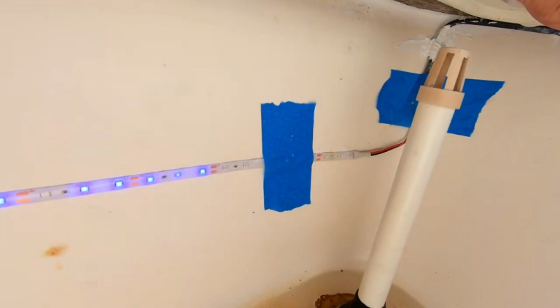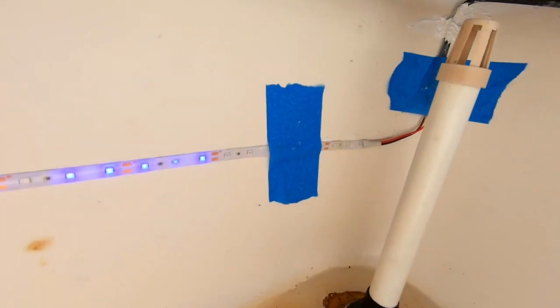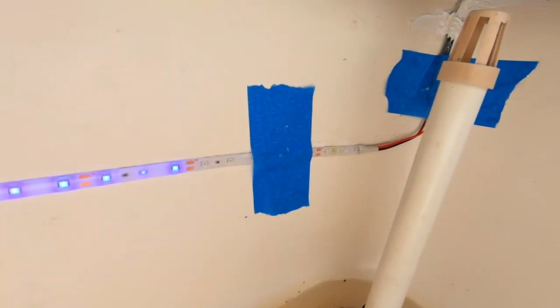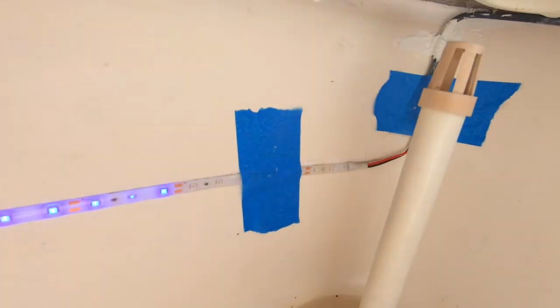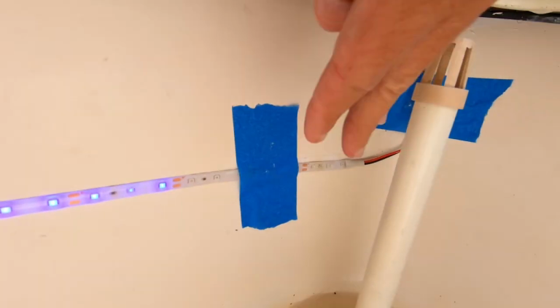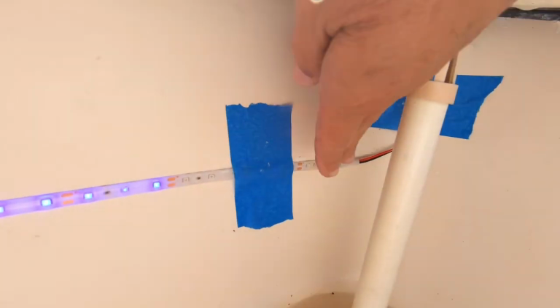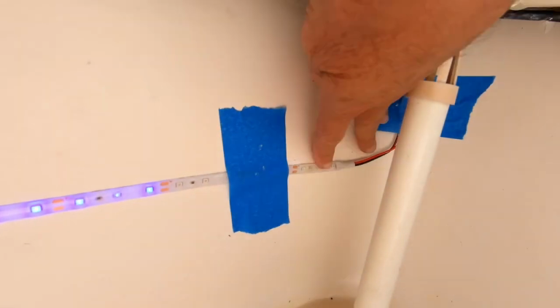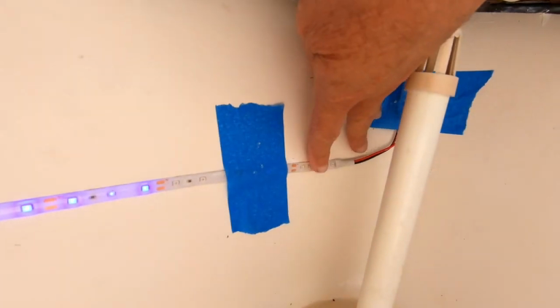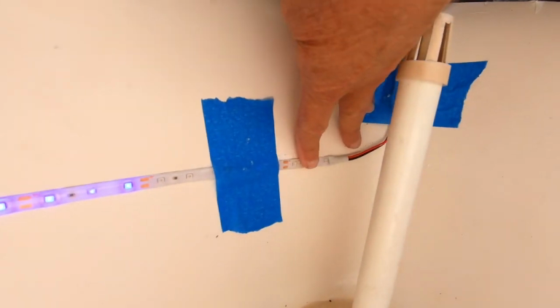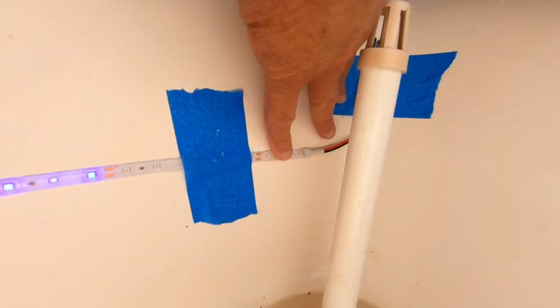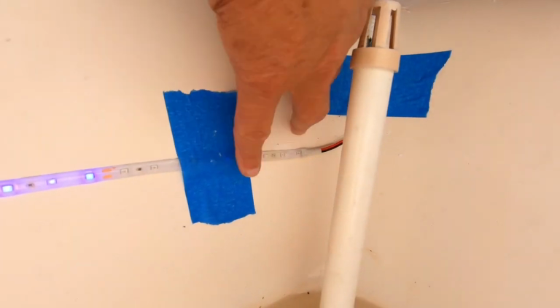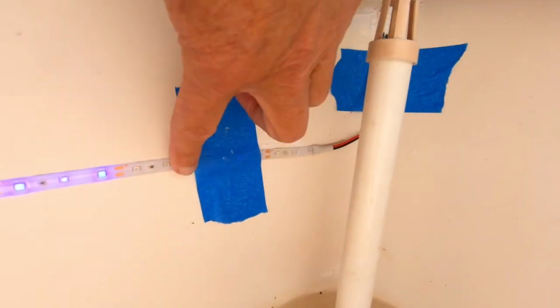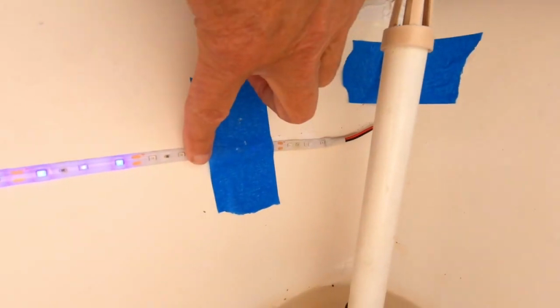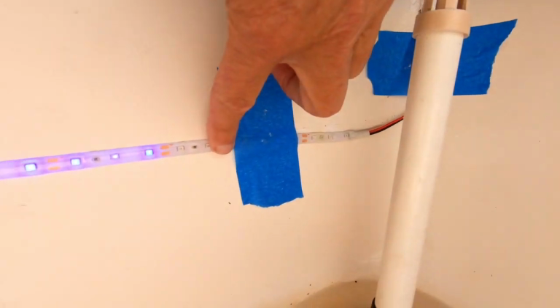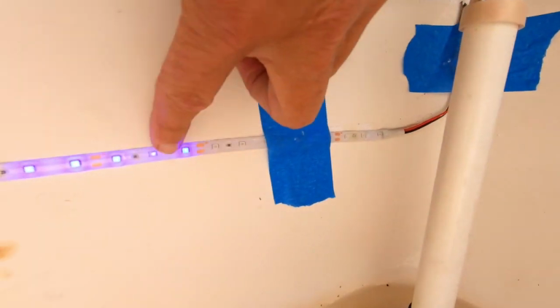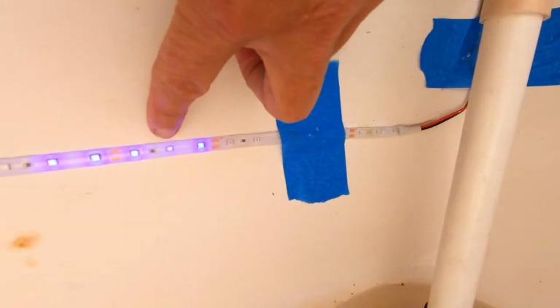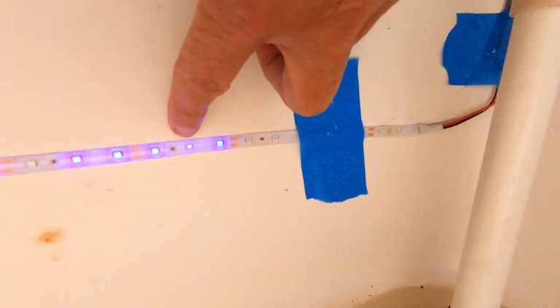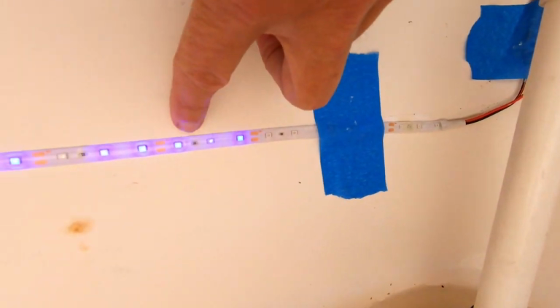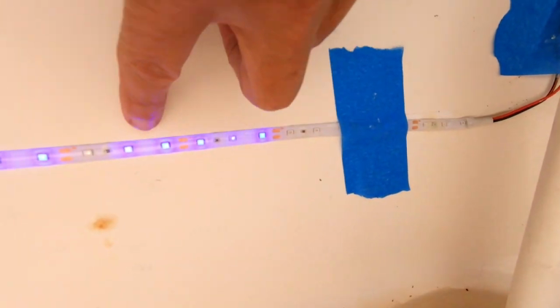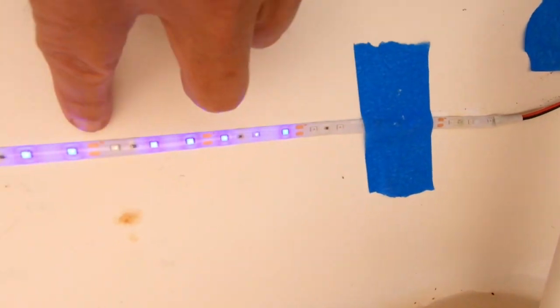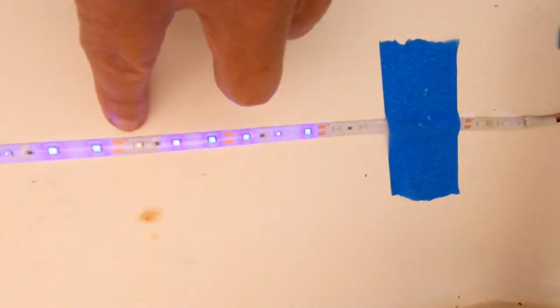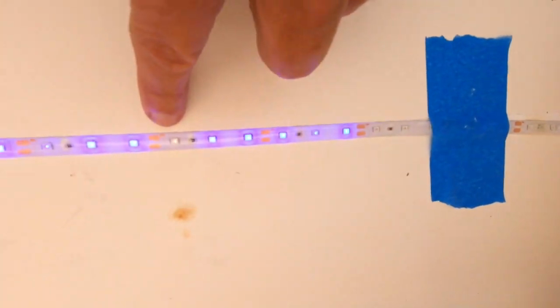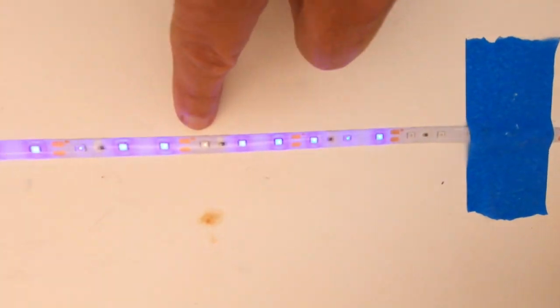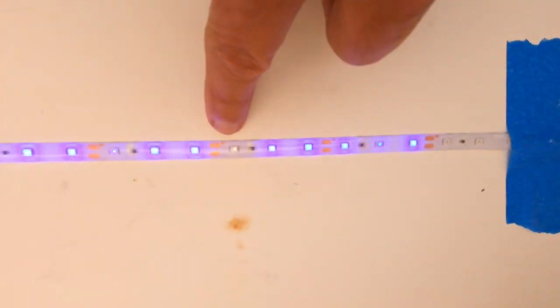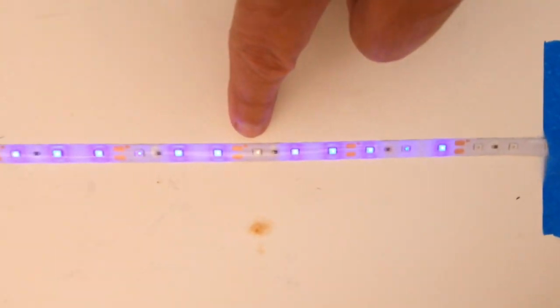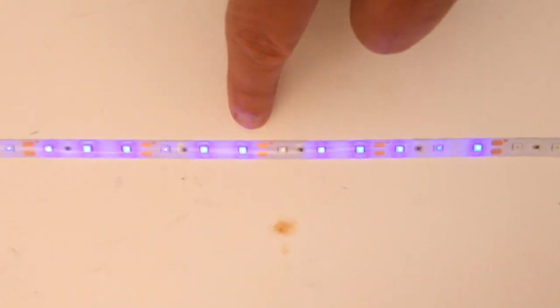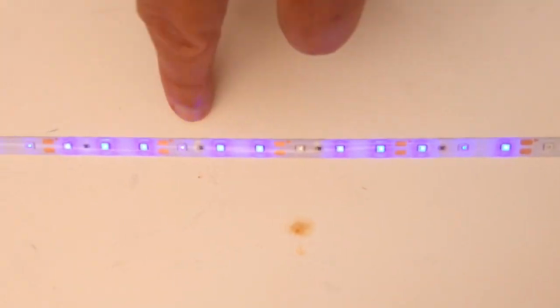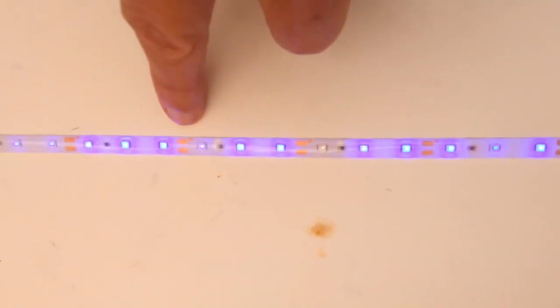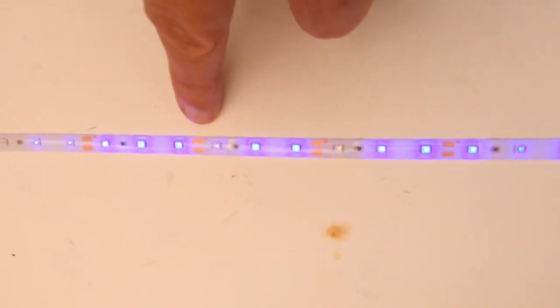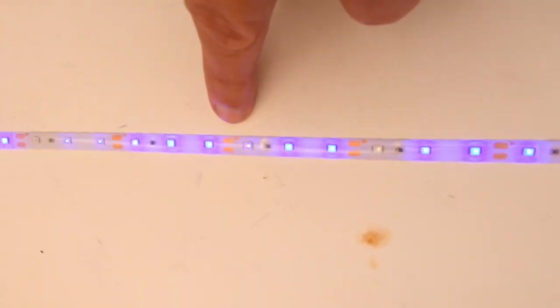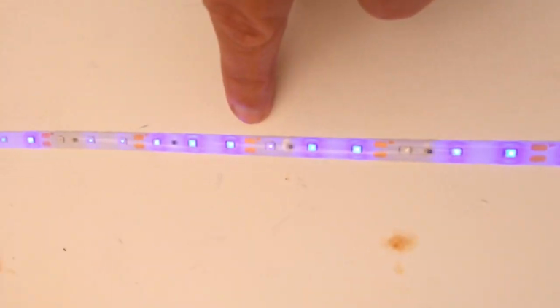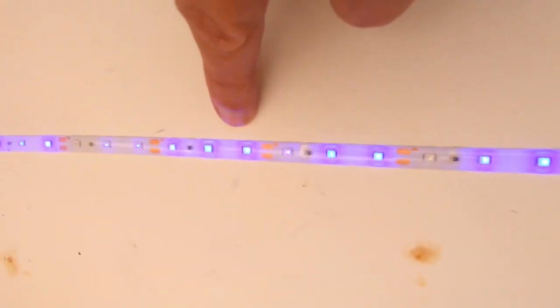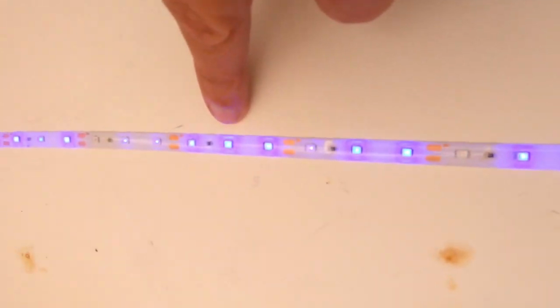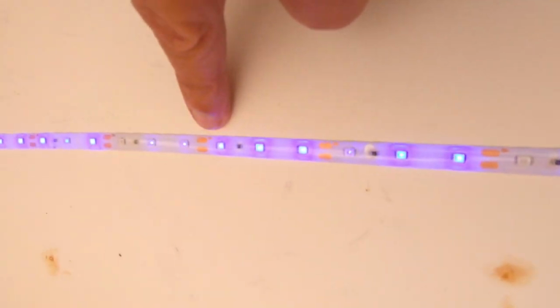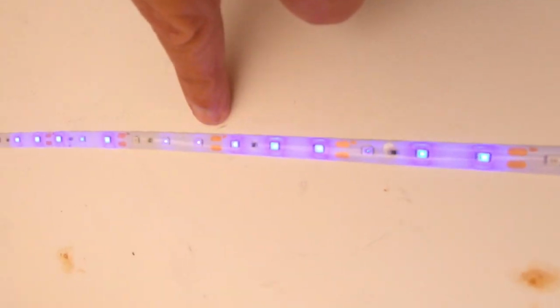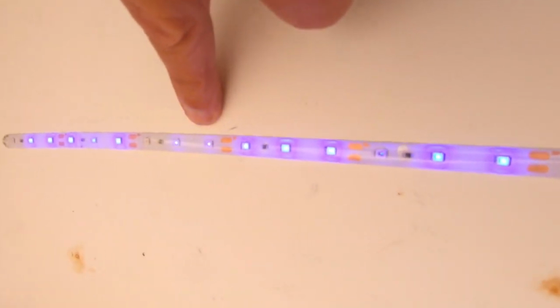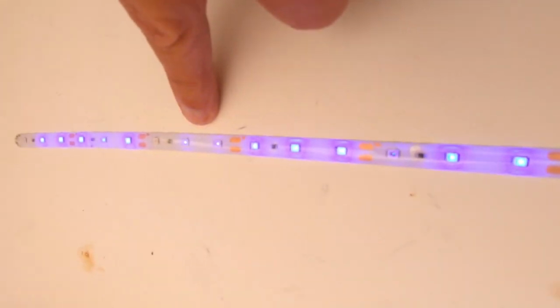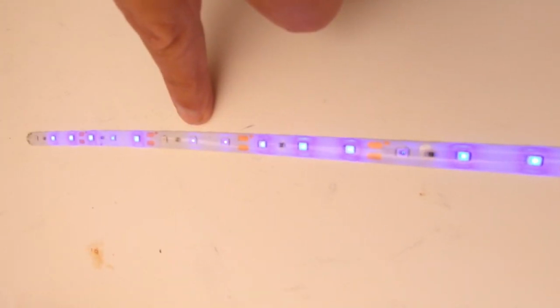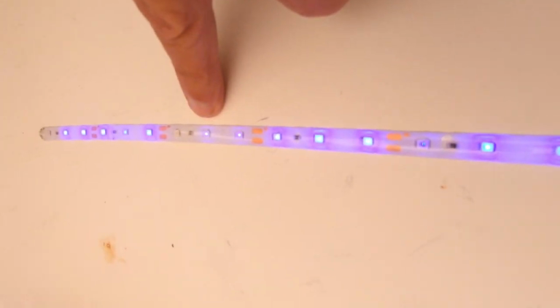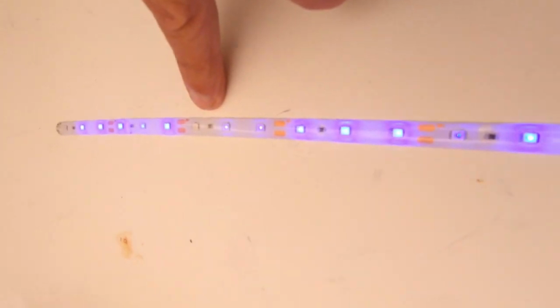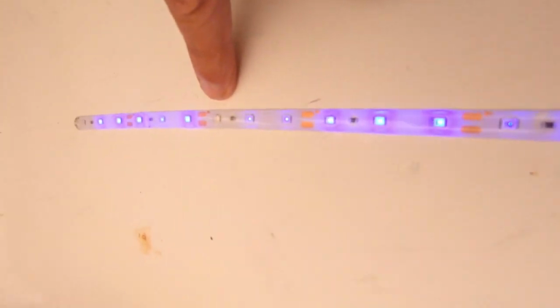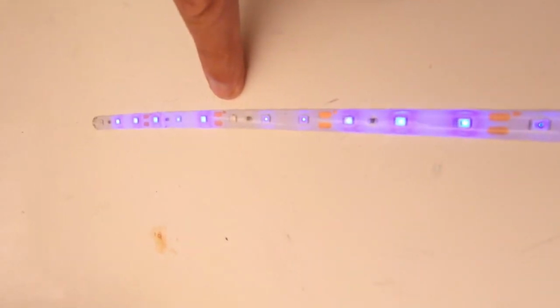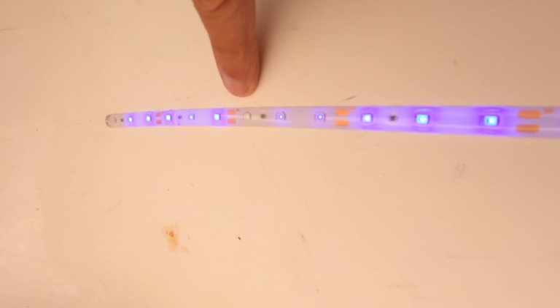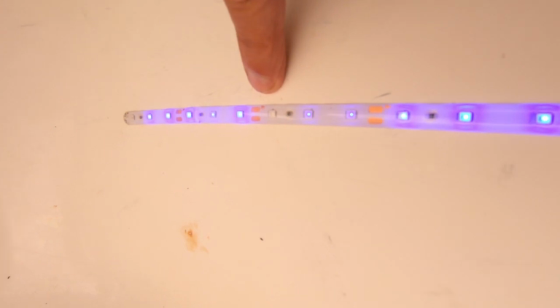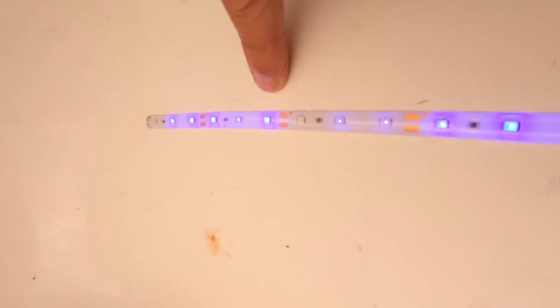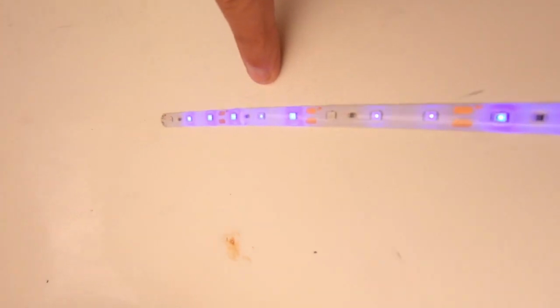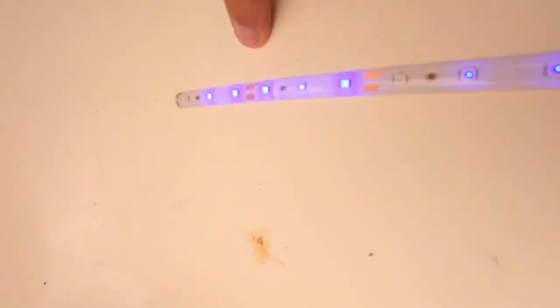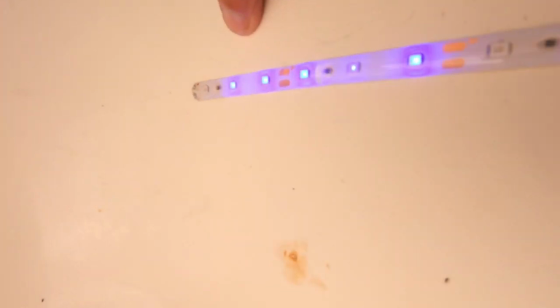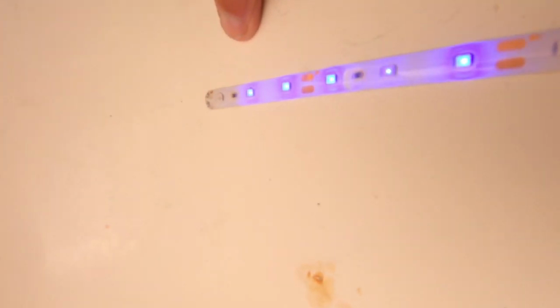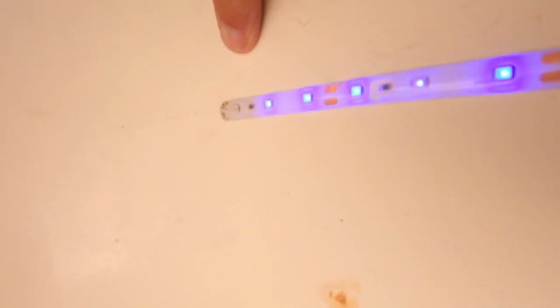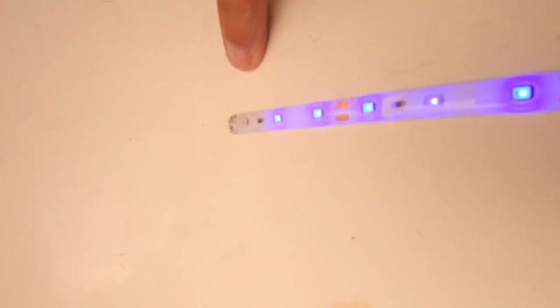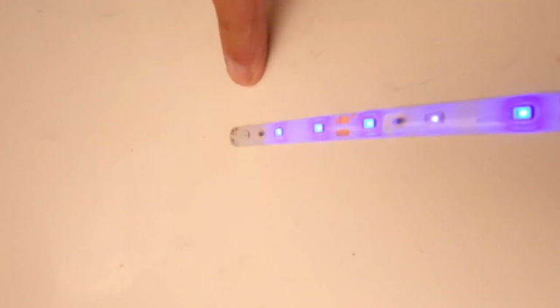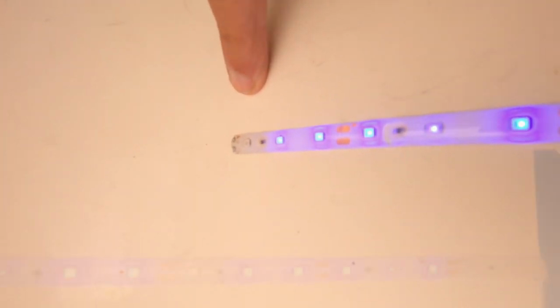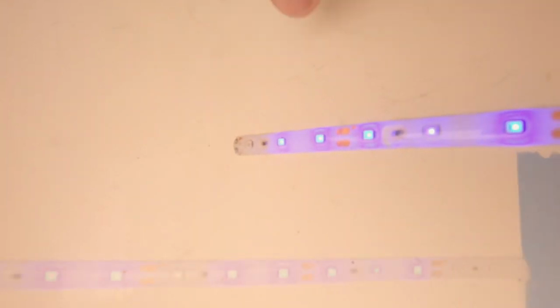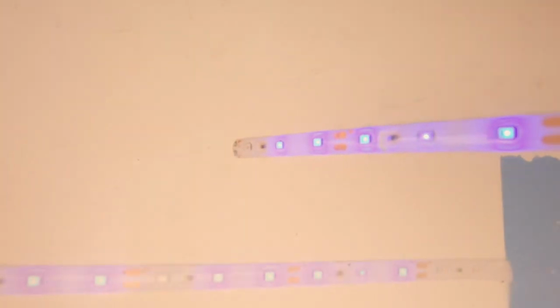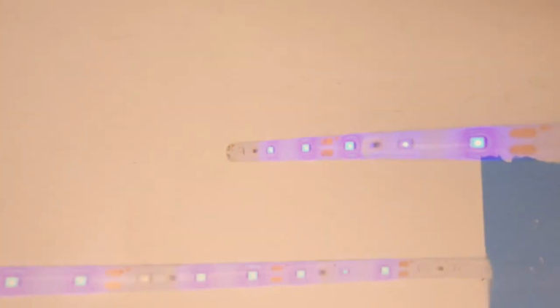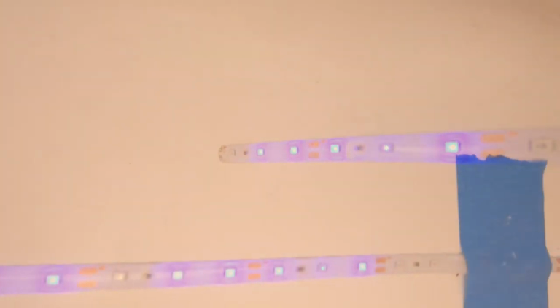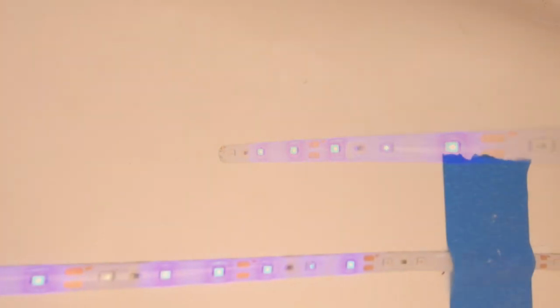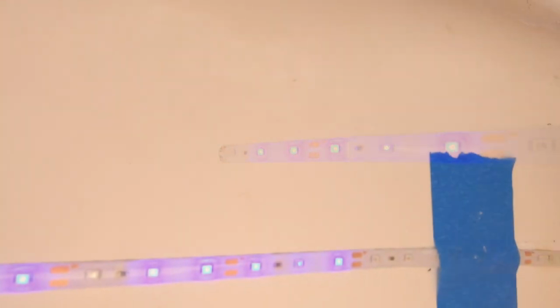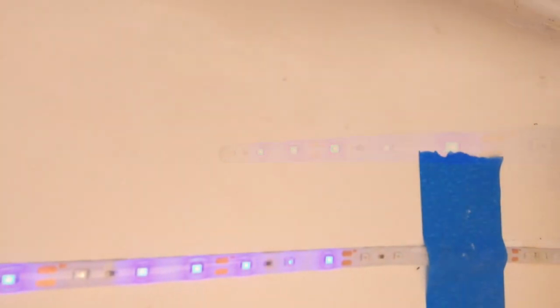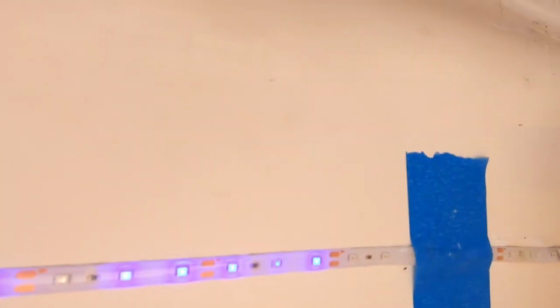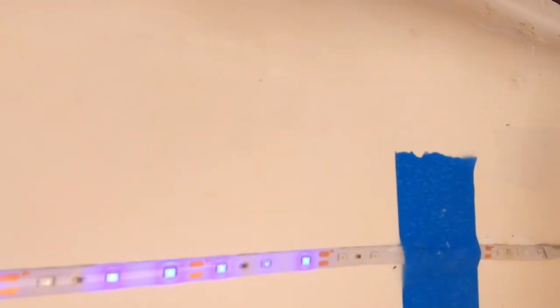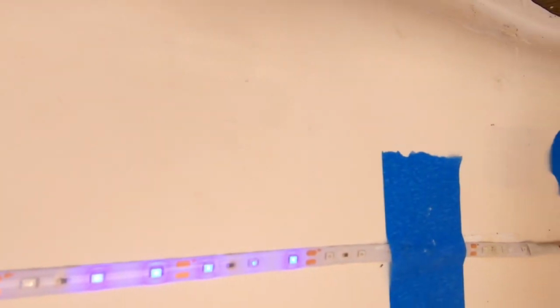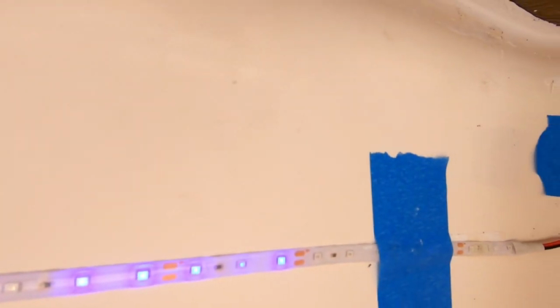I found that the LED strip was not waterproof. Just putting some adhesive on the back of a circuit board does not make an LED light waterproof. You can see the burned-out diodes.